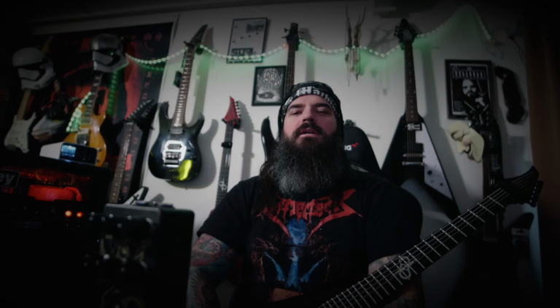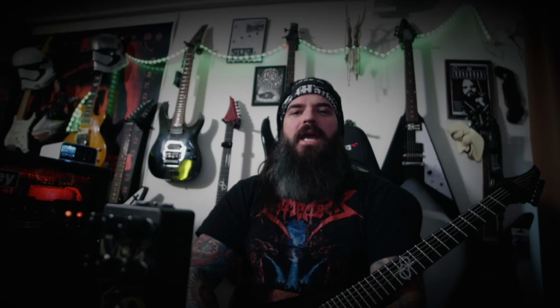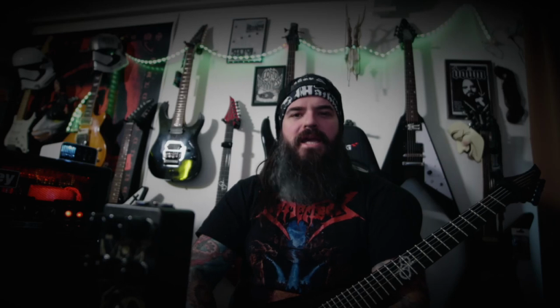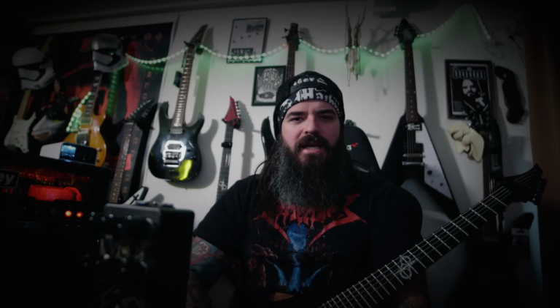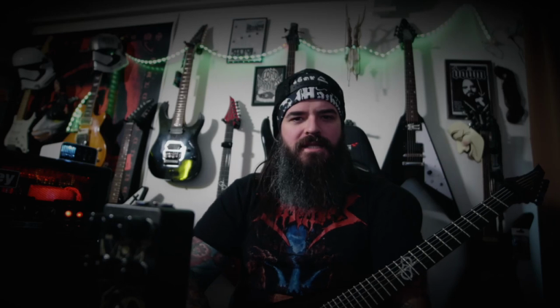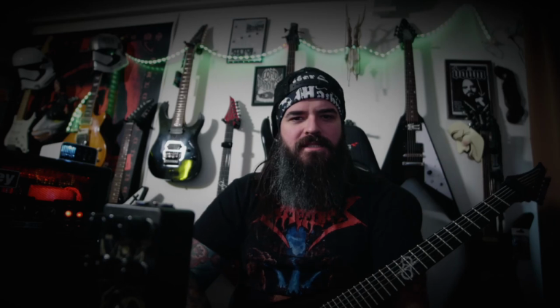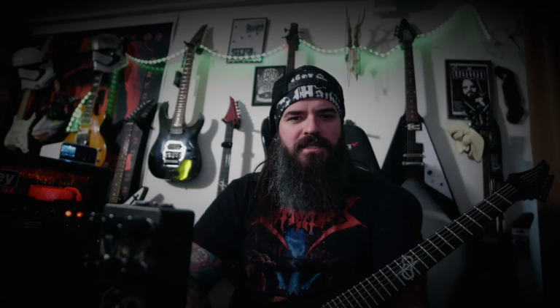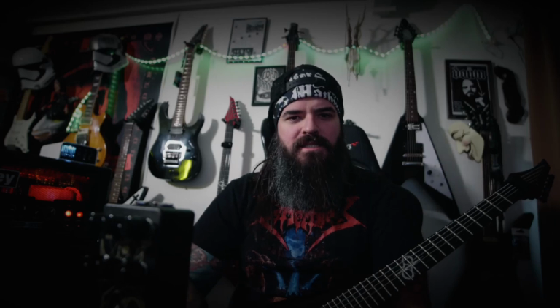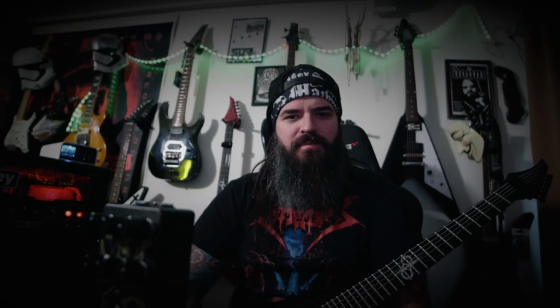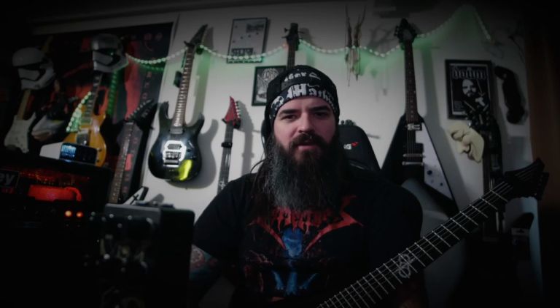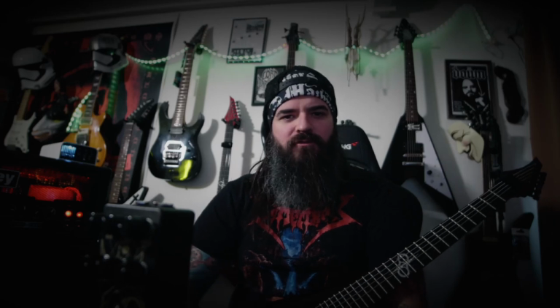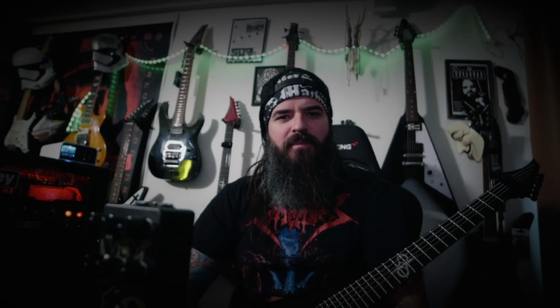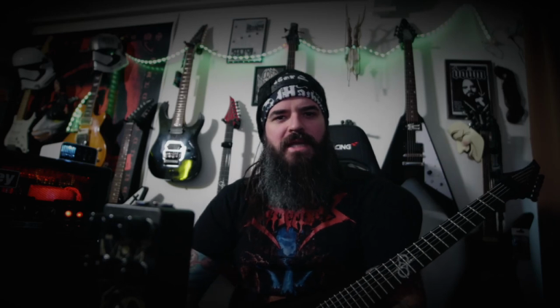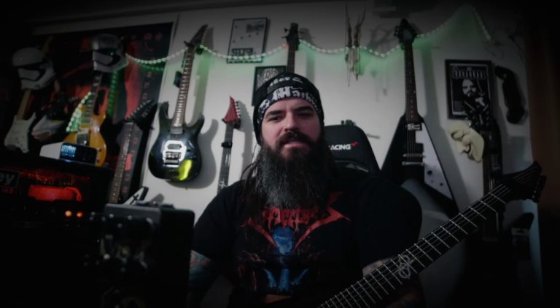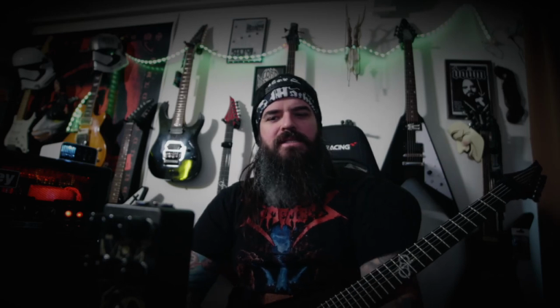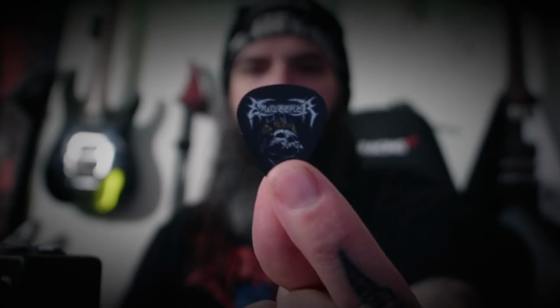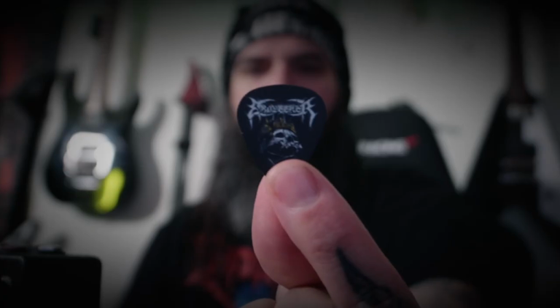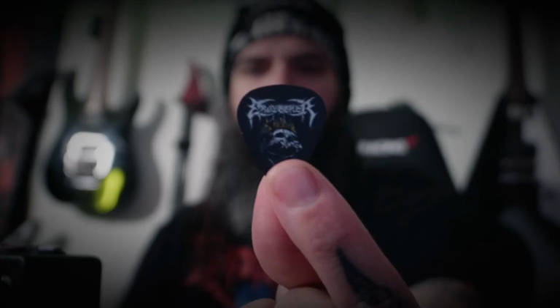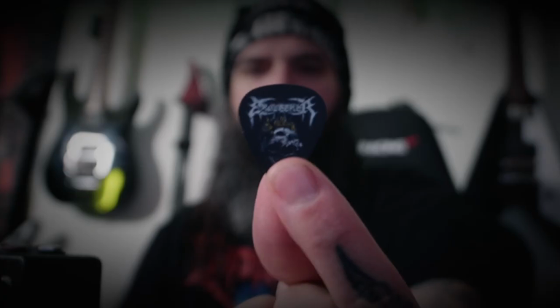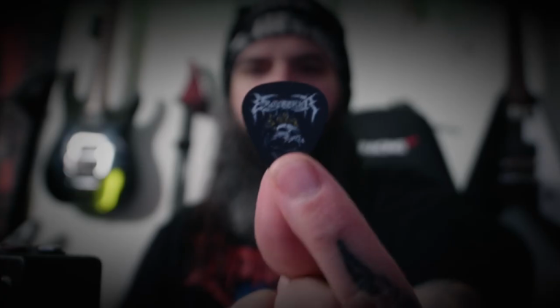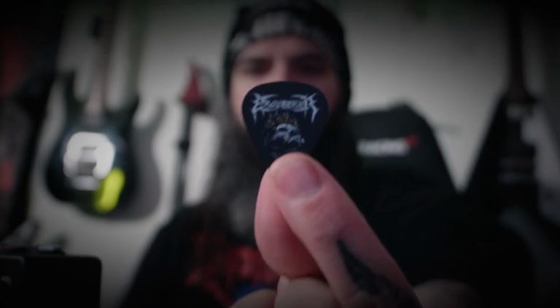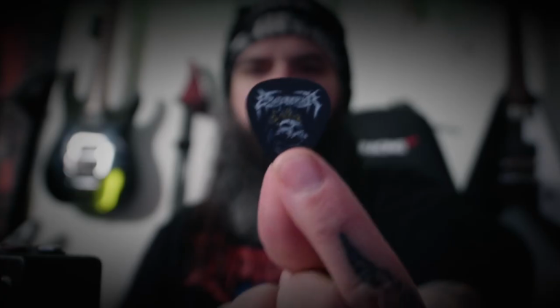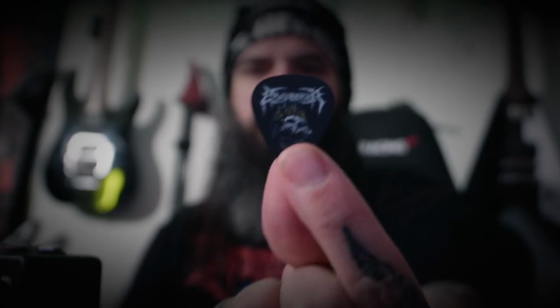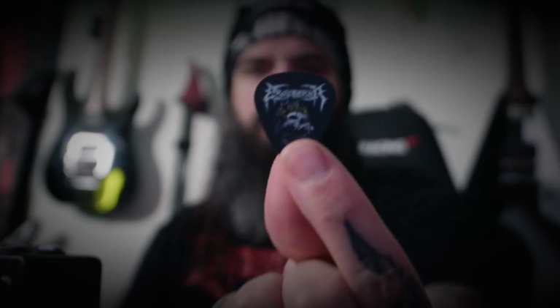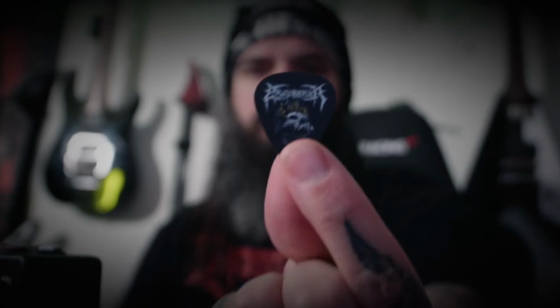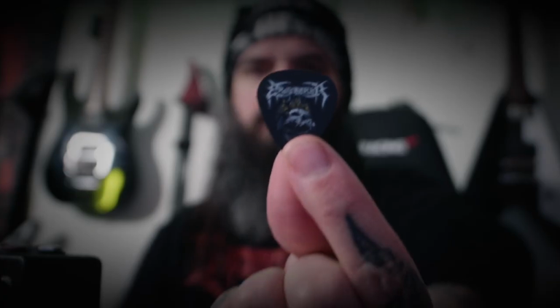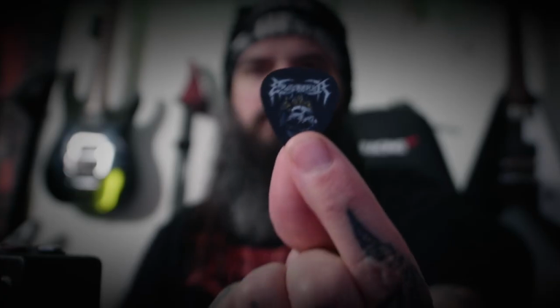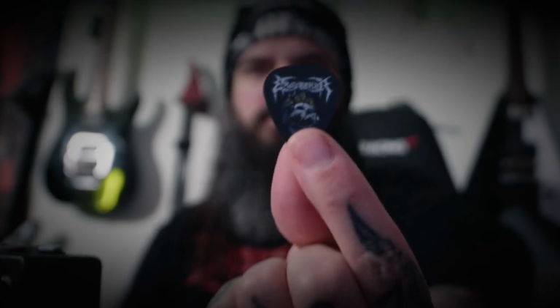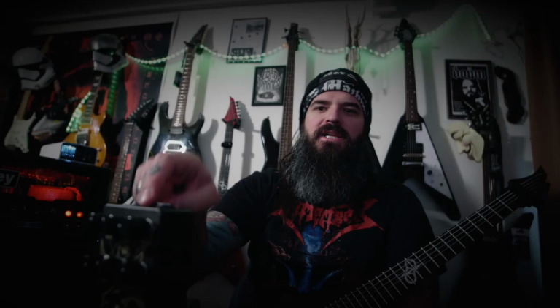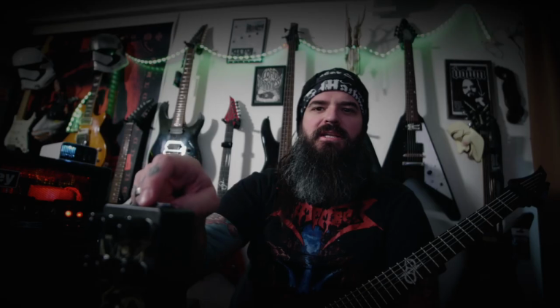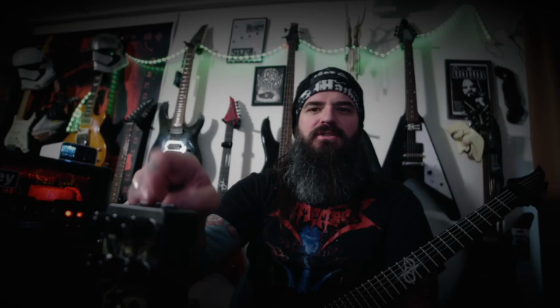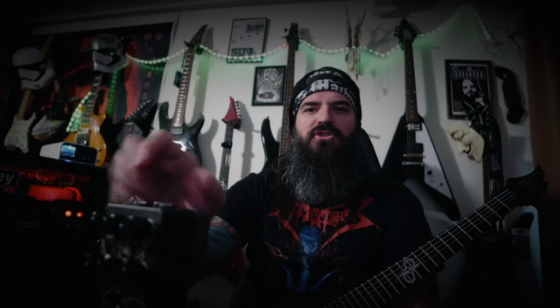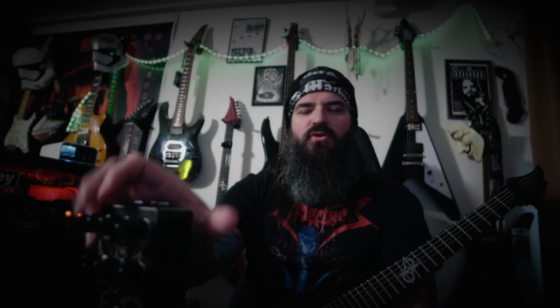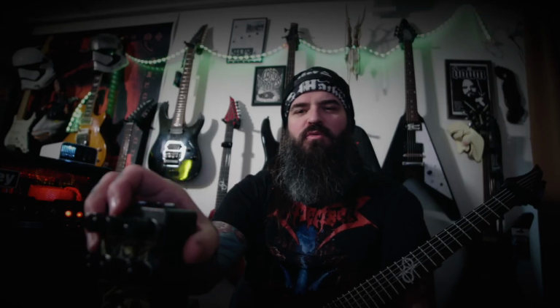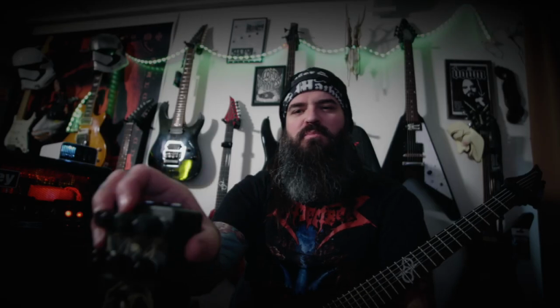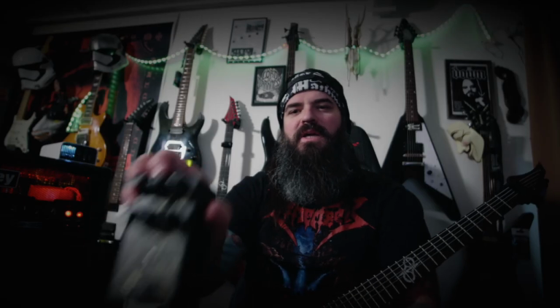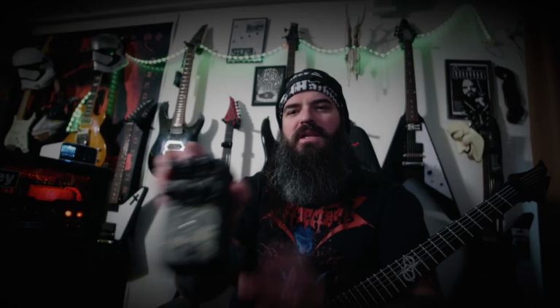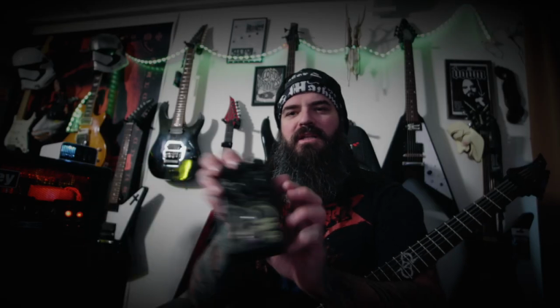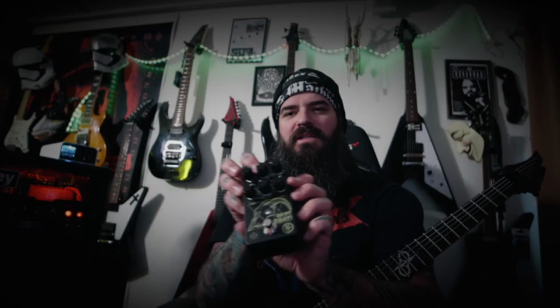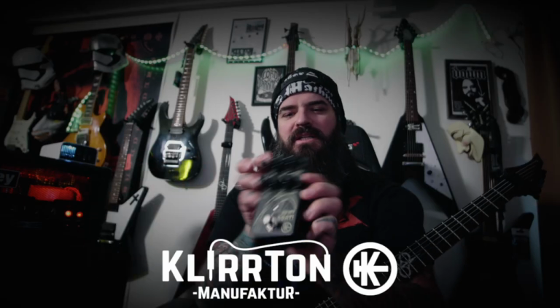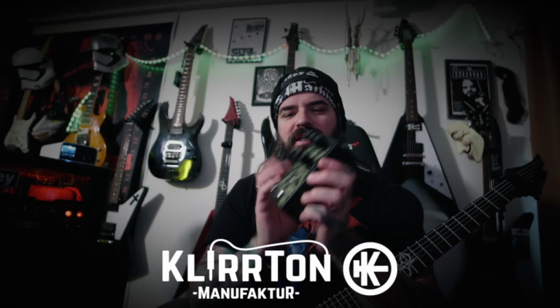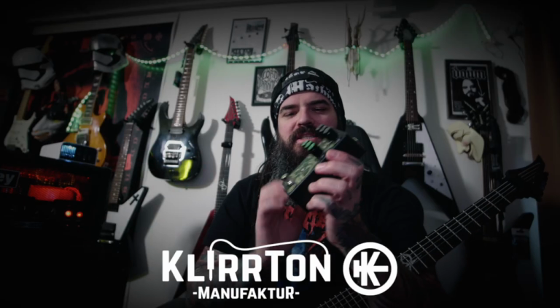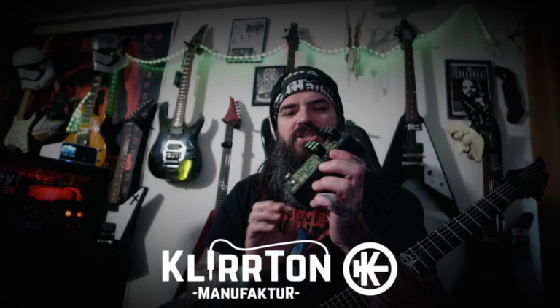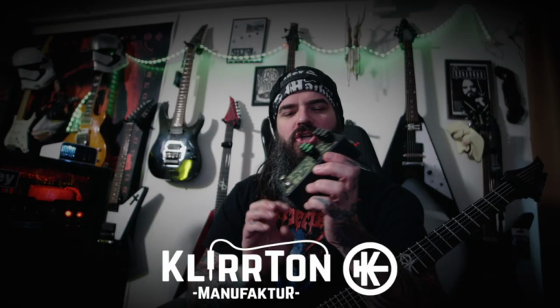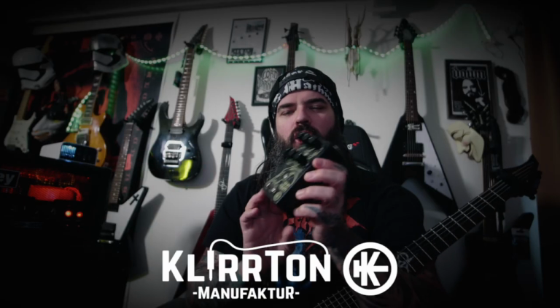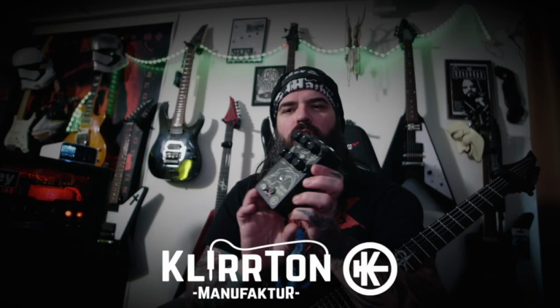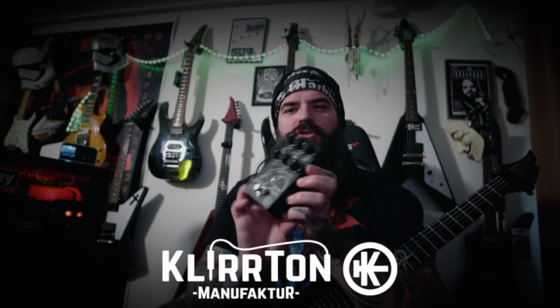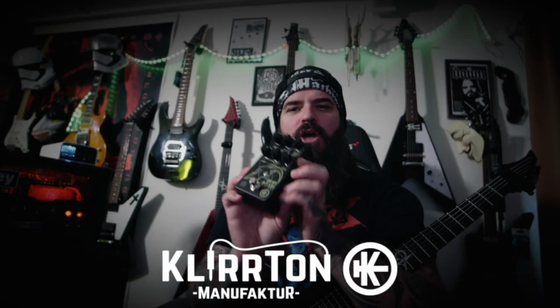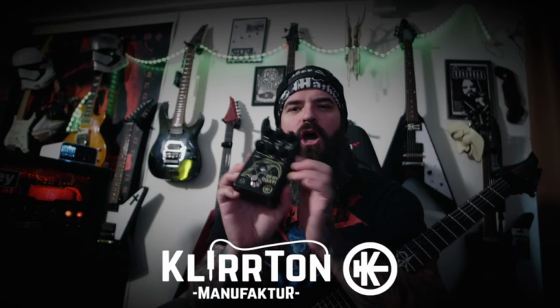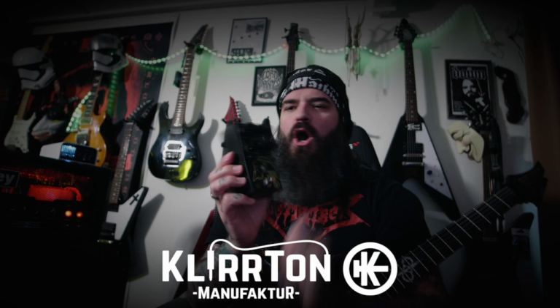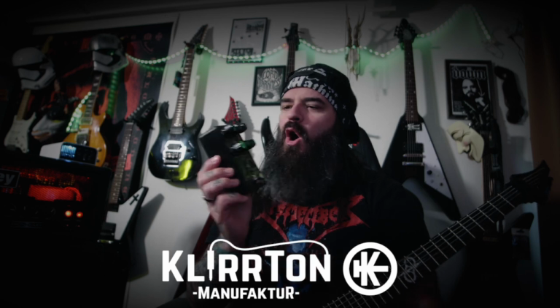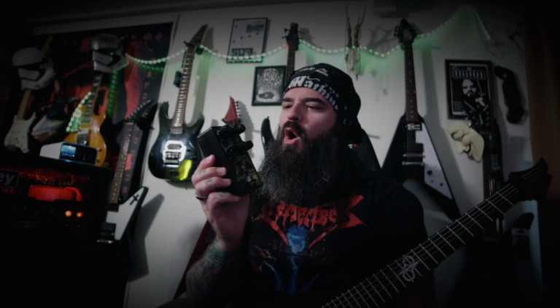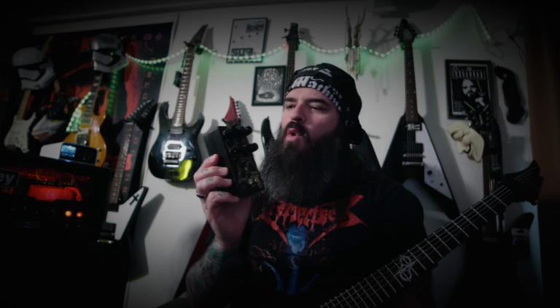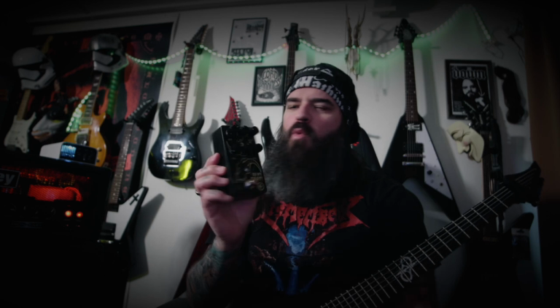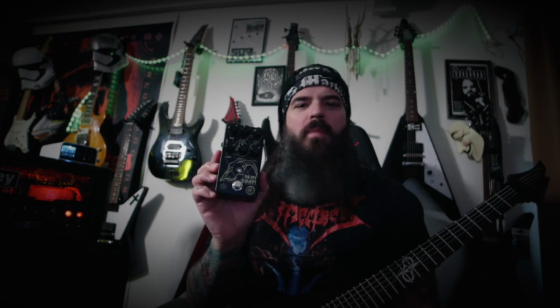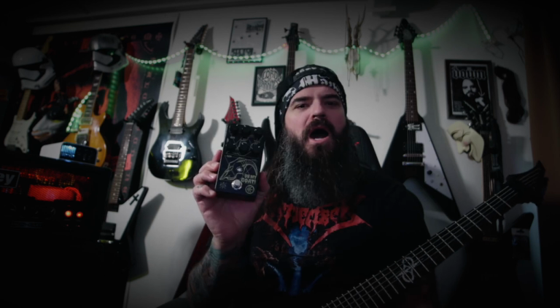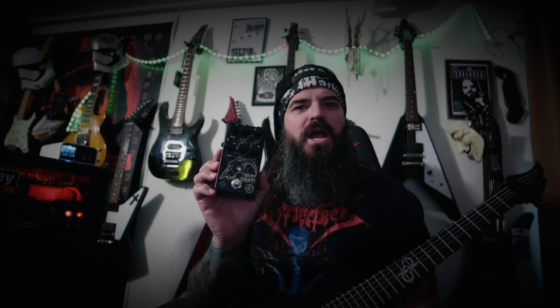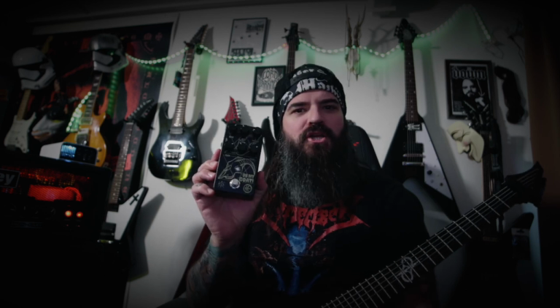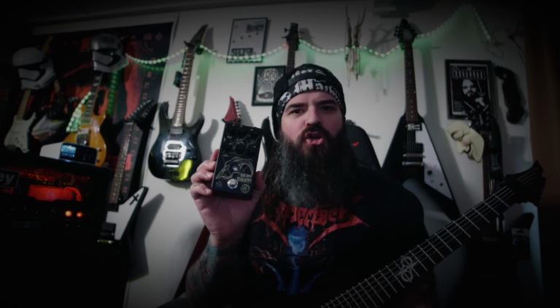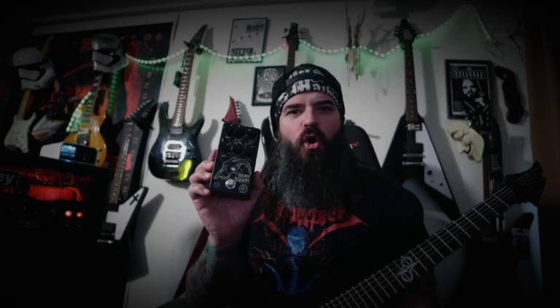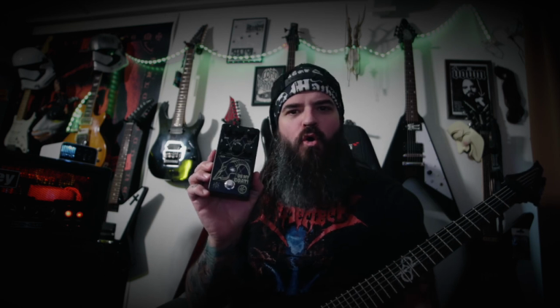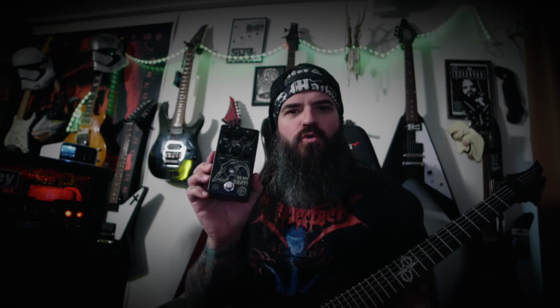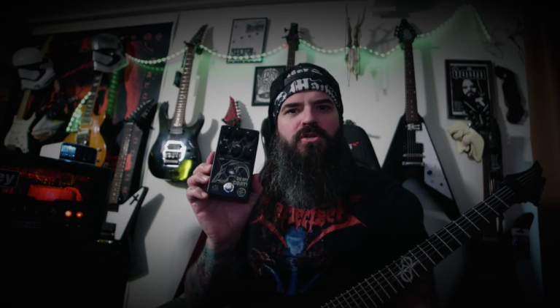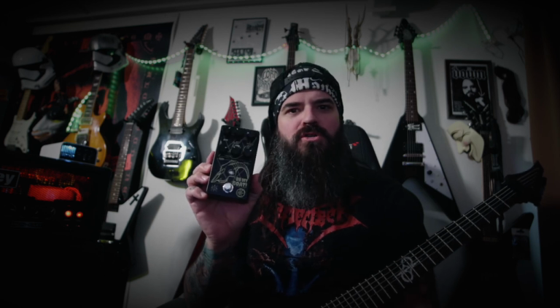Hey guys, this is Ben from NSEKA and we're talking about the new ClearTone pedal, it's called Oh My Goat.